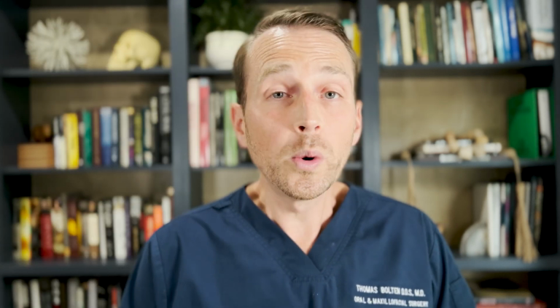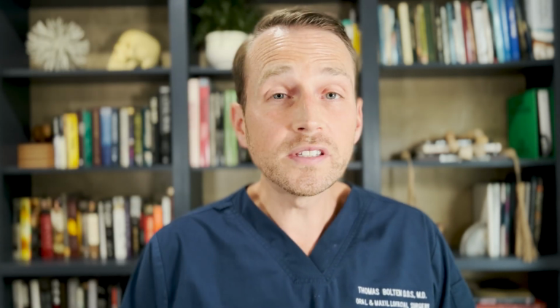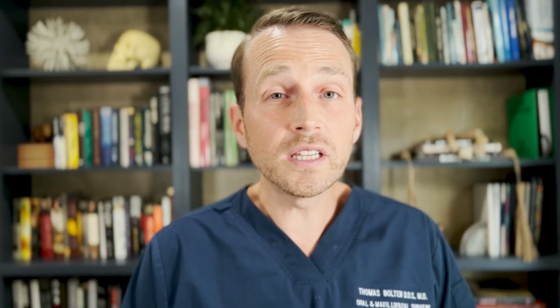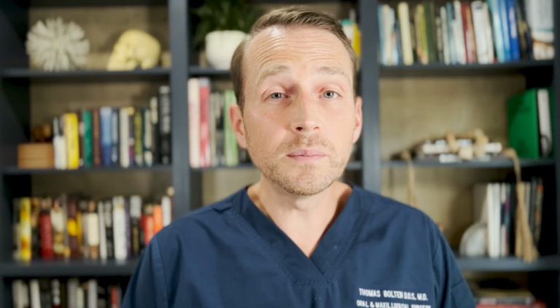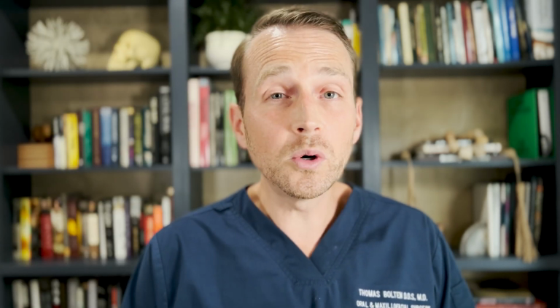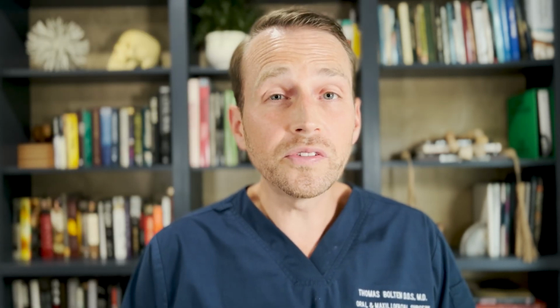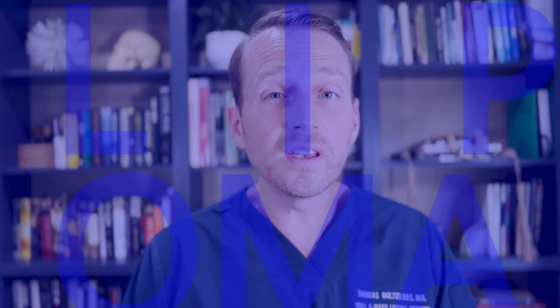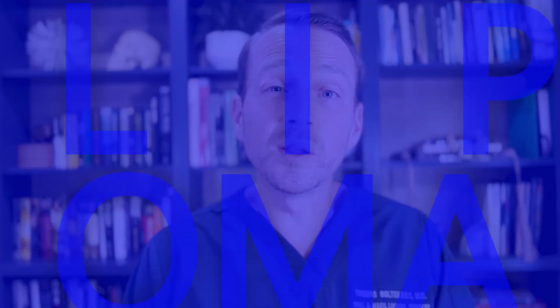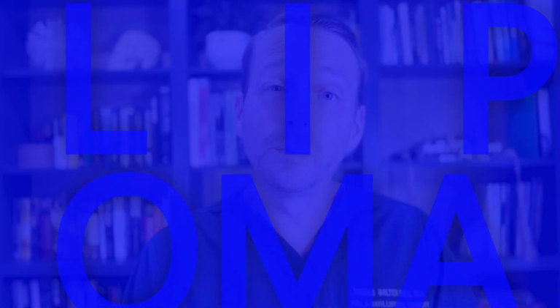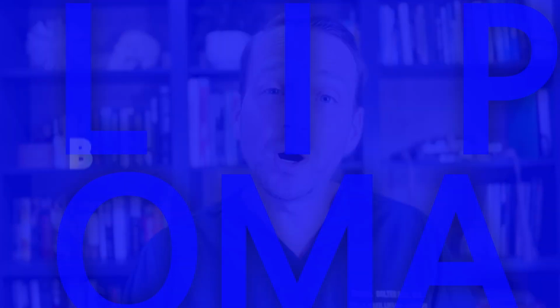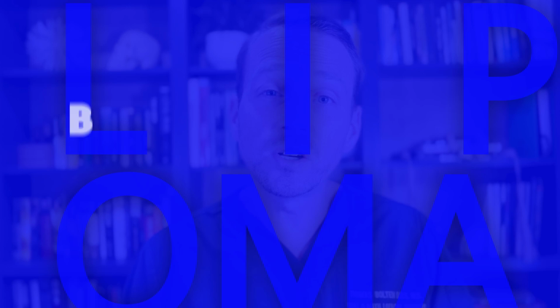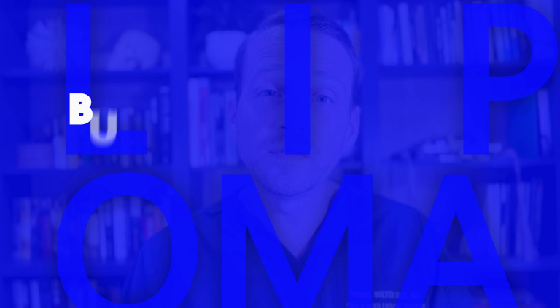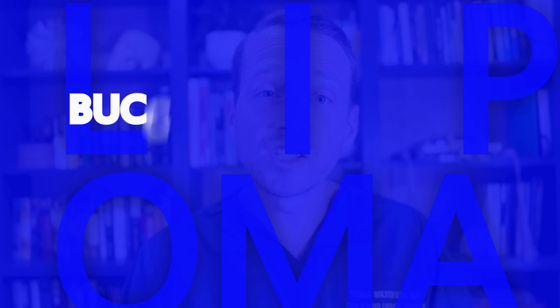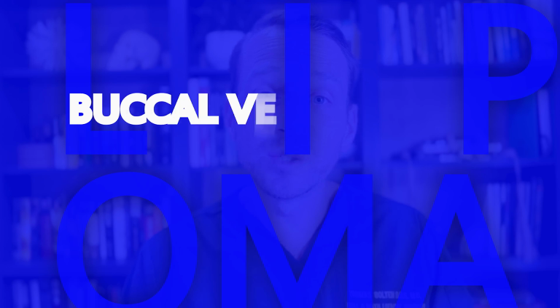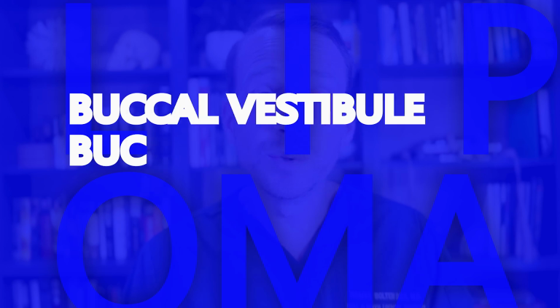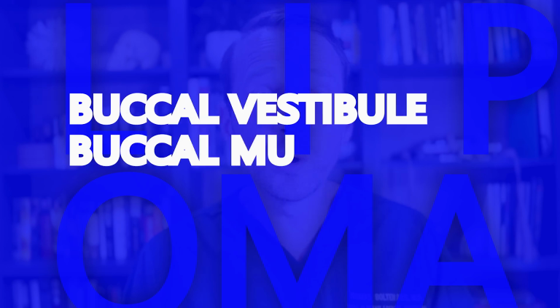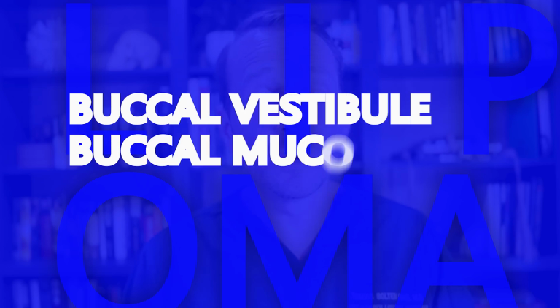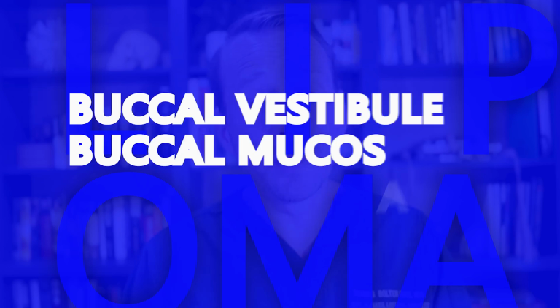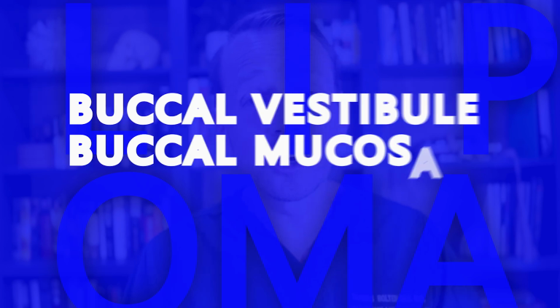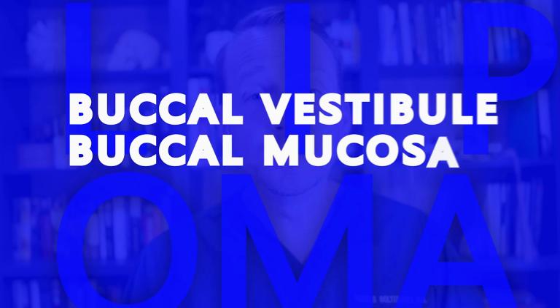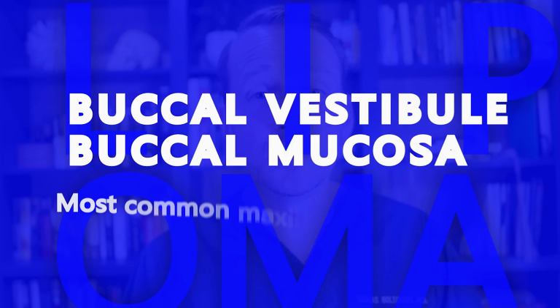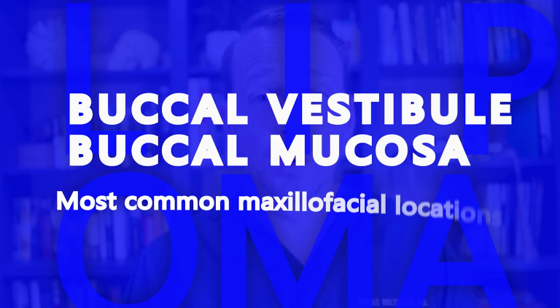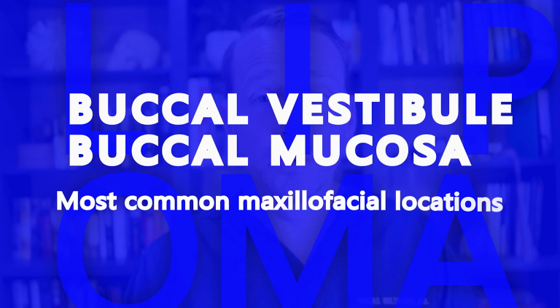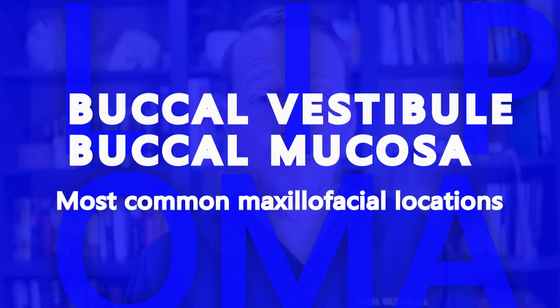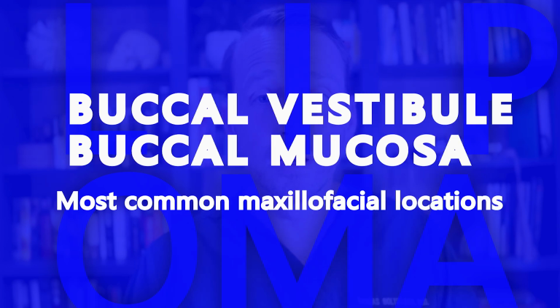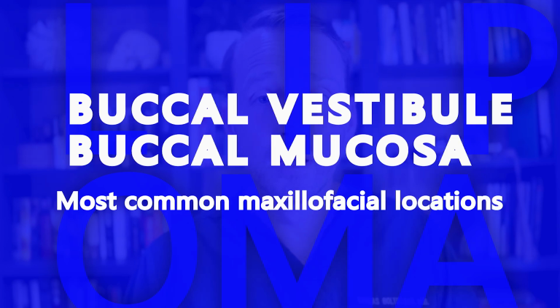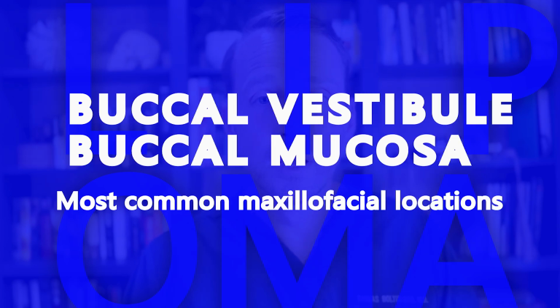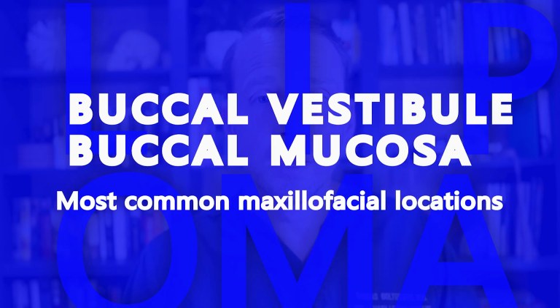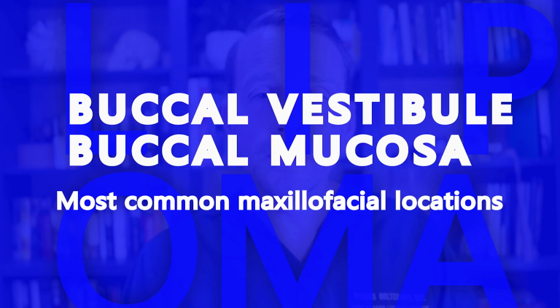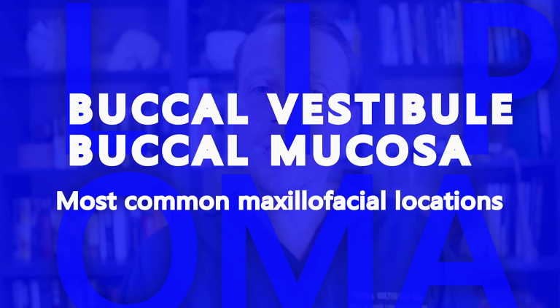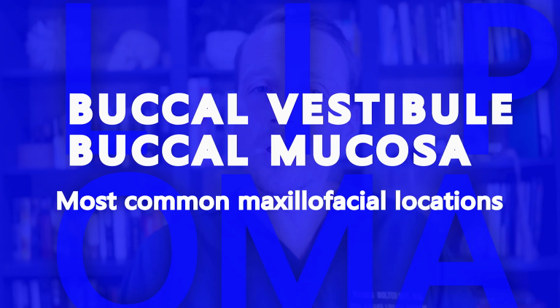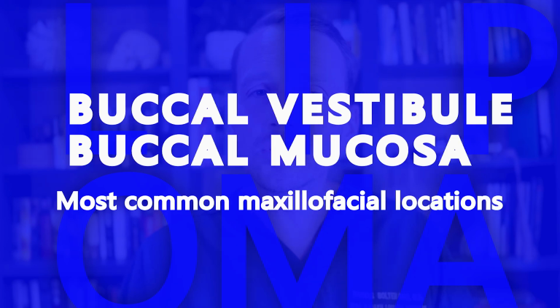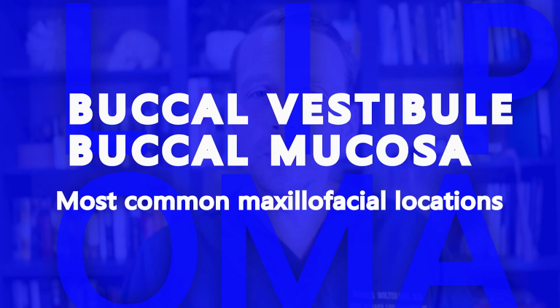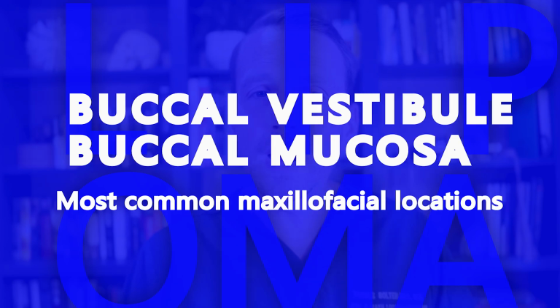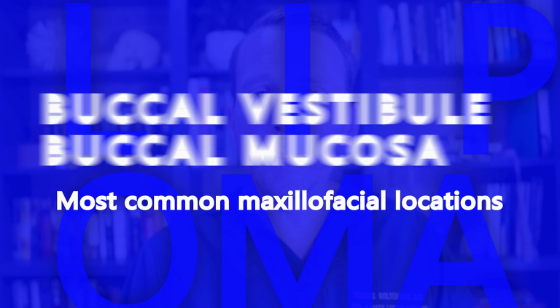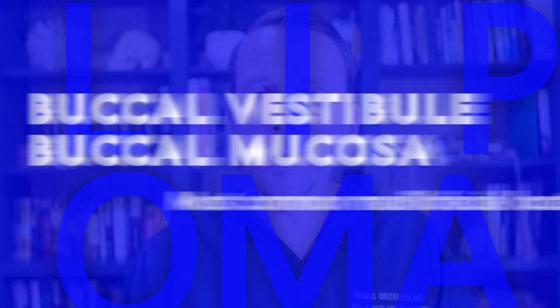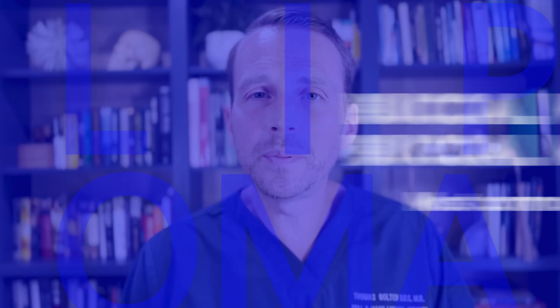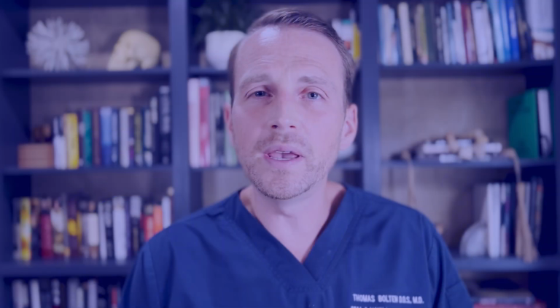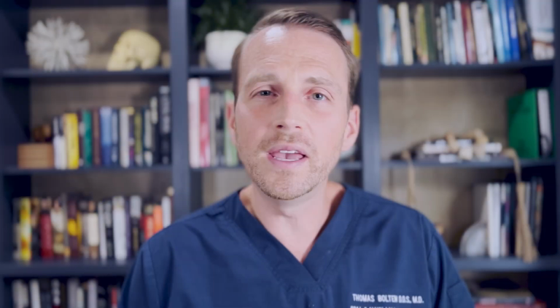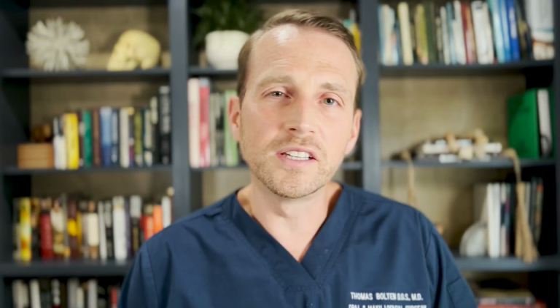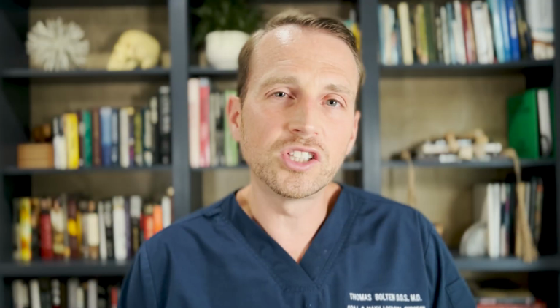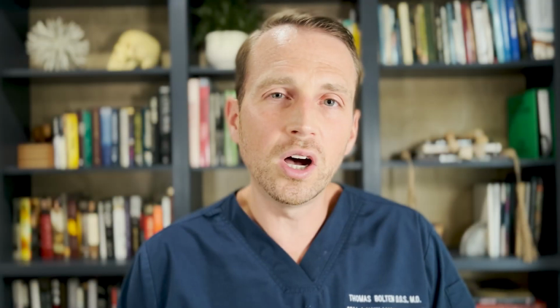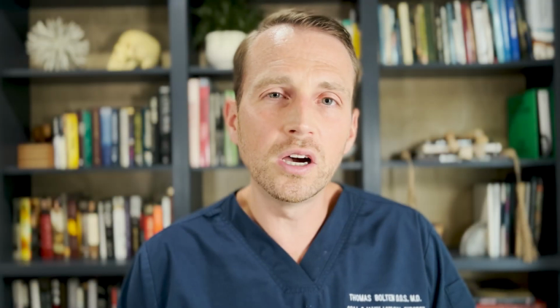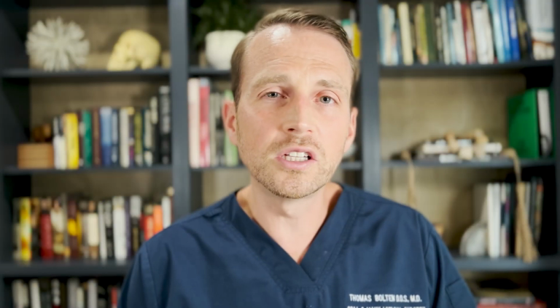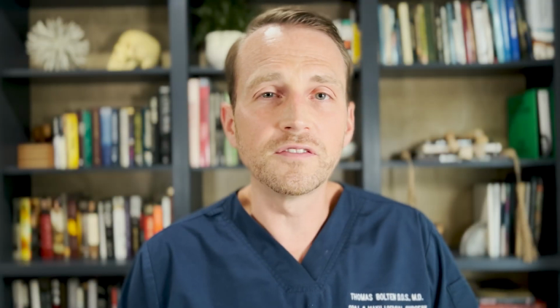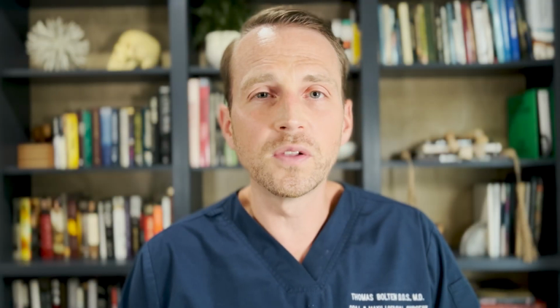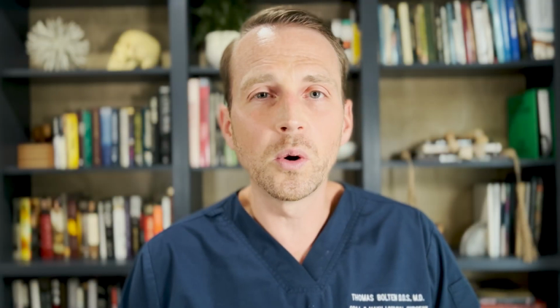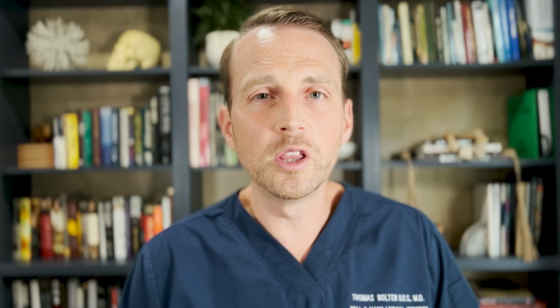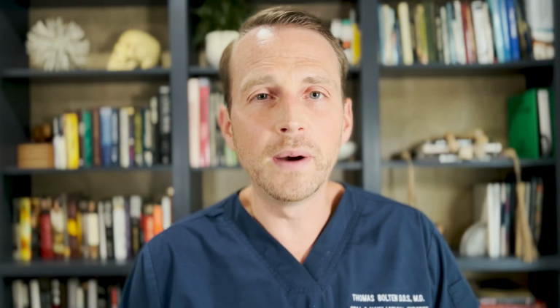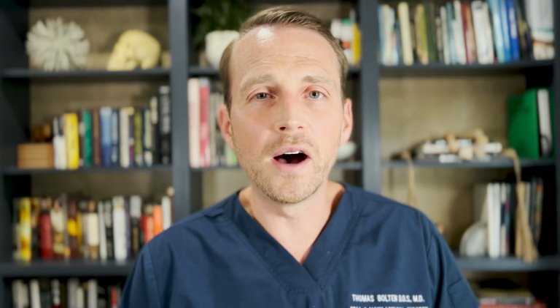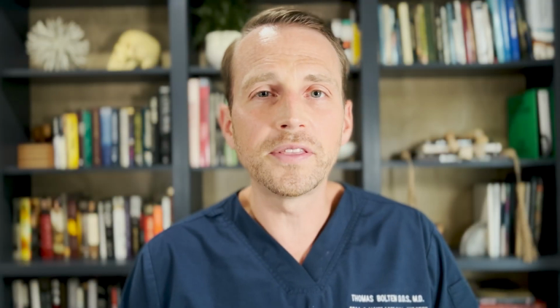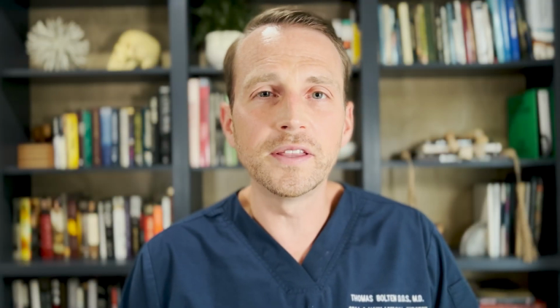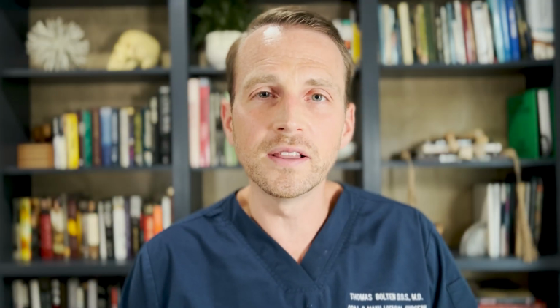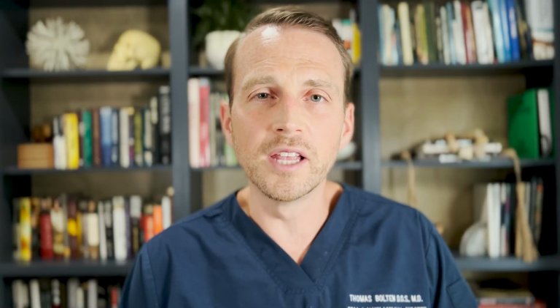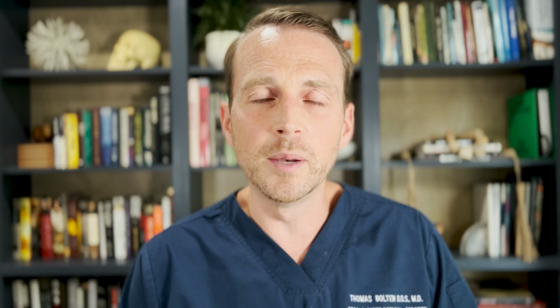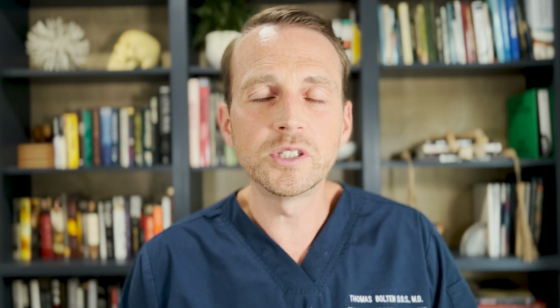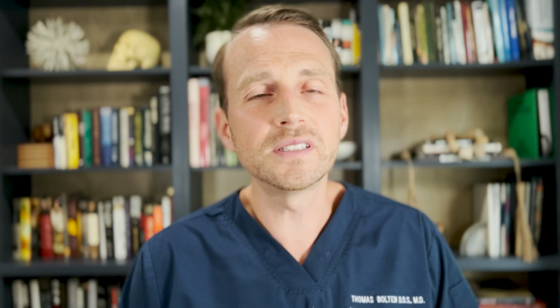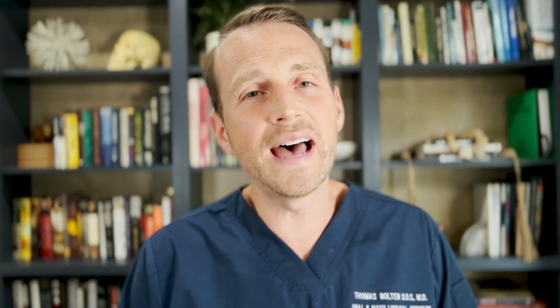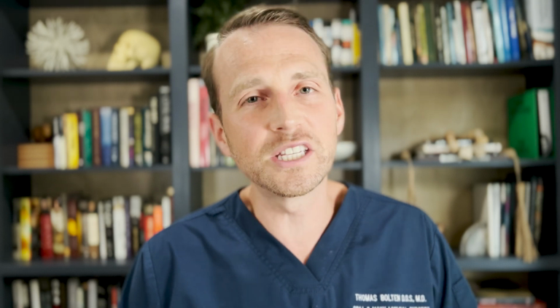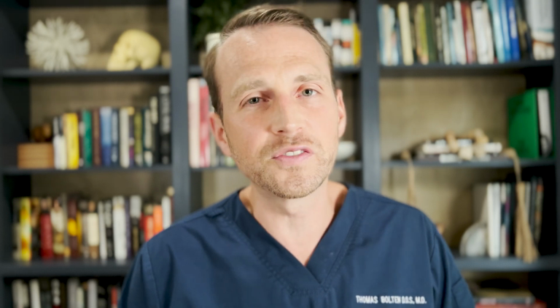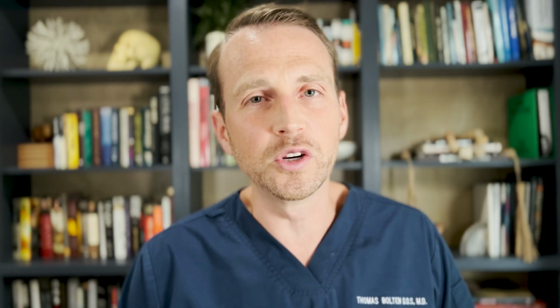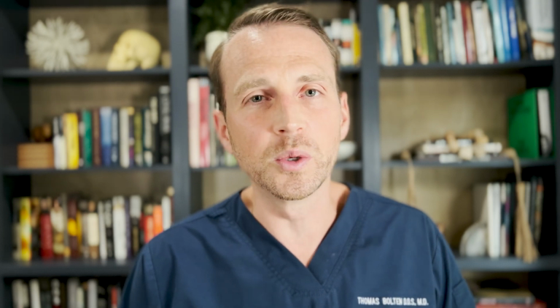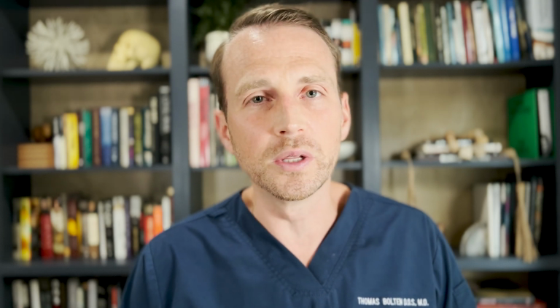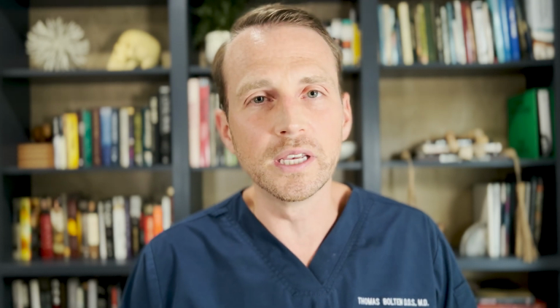We see them mostly in the buccal vestibule and buccal mucosa, but they can also pop up in the tongue, the floor of the mouth, and the lip — just not as frequently.